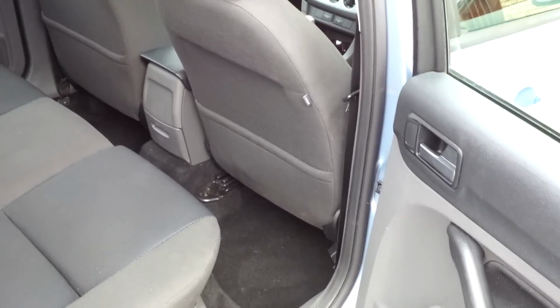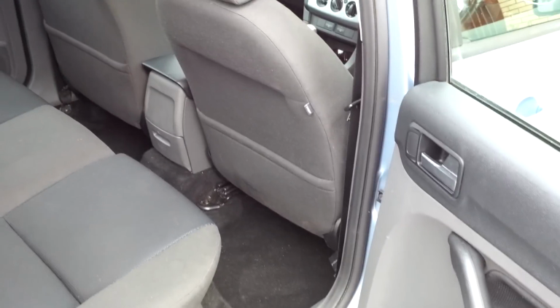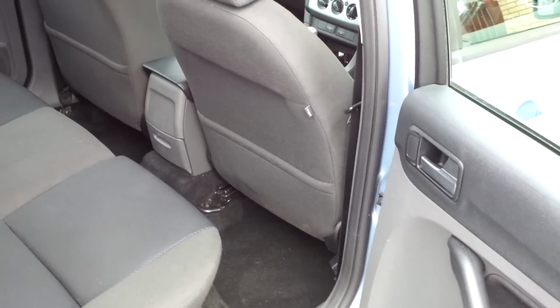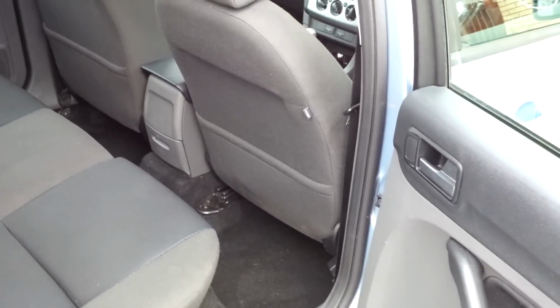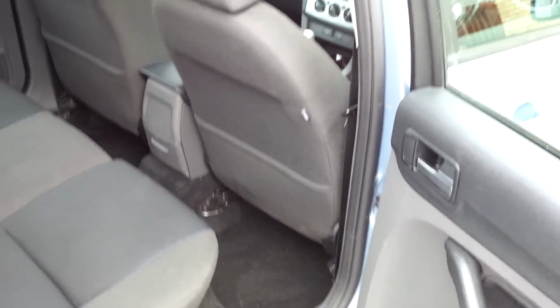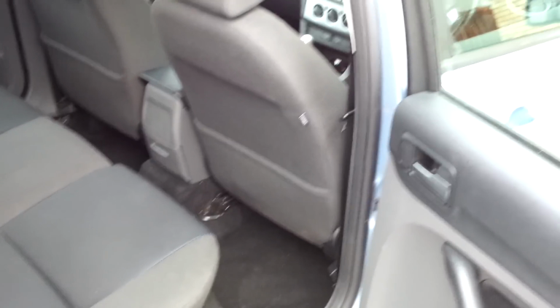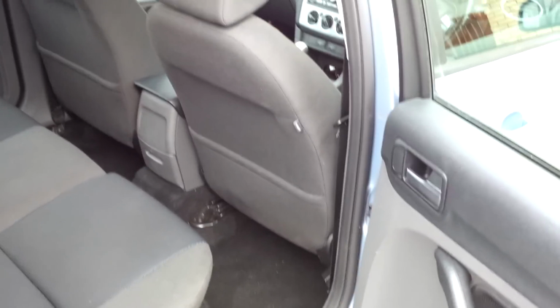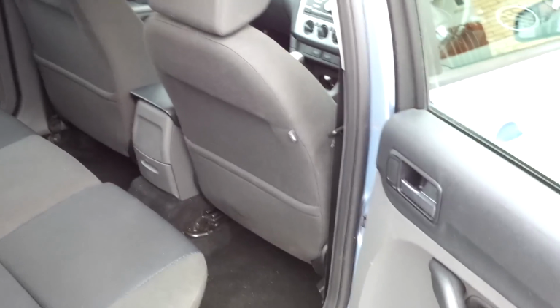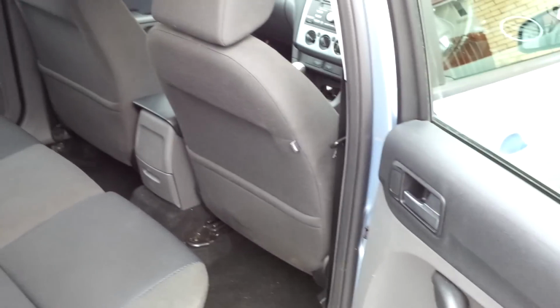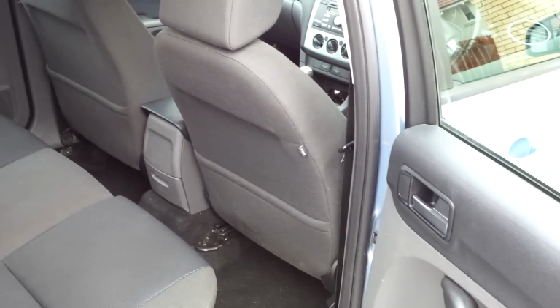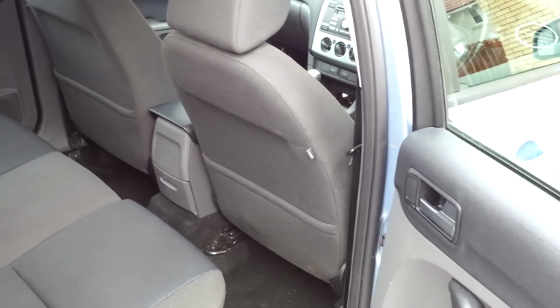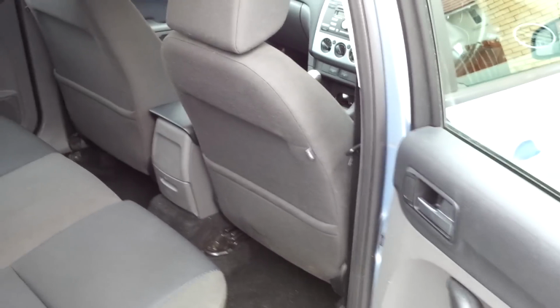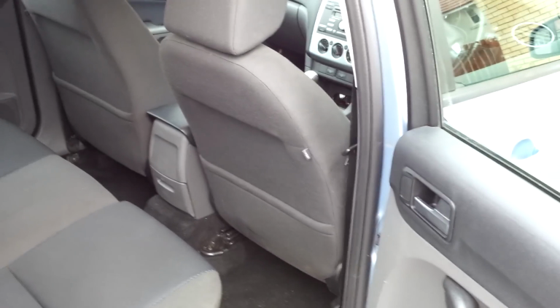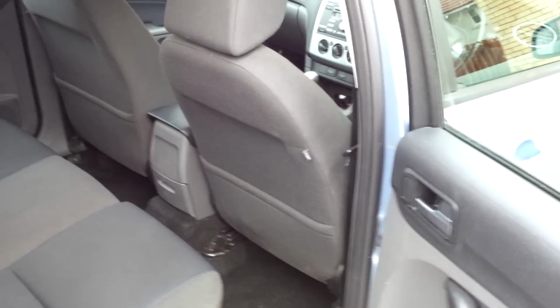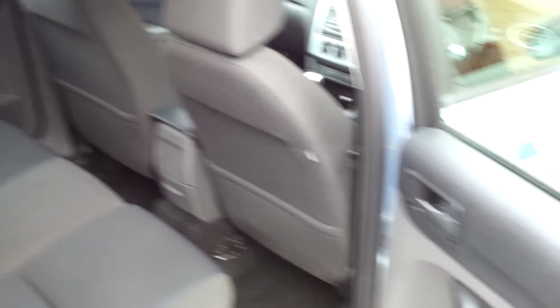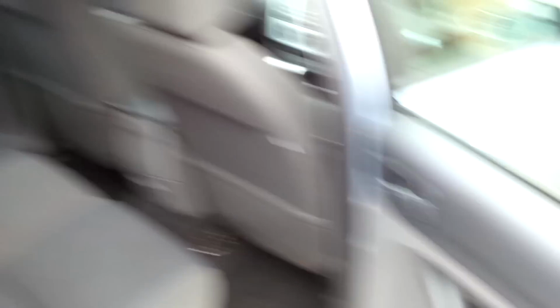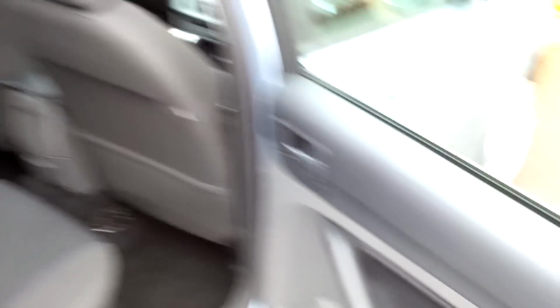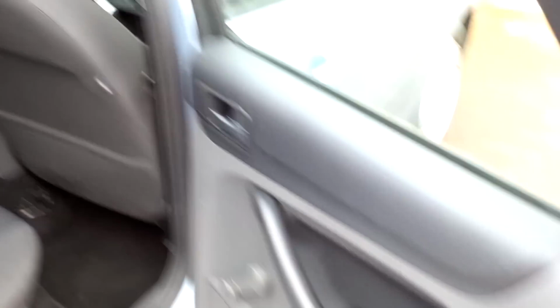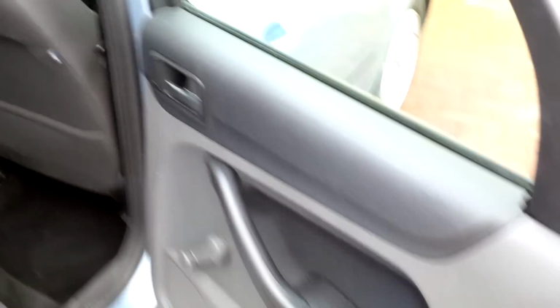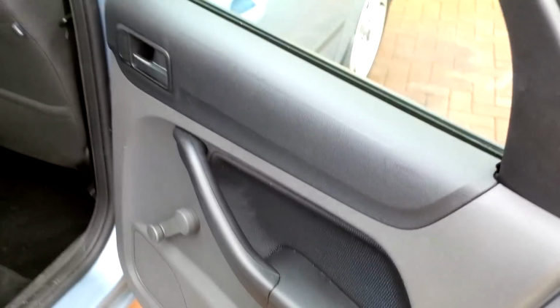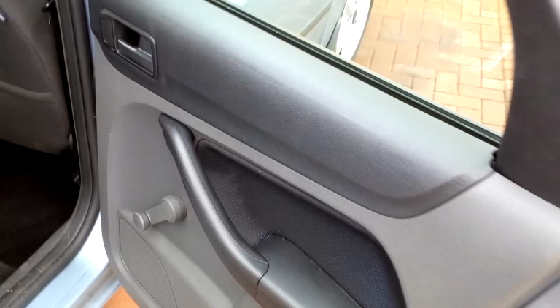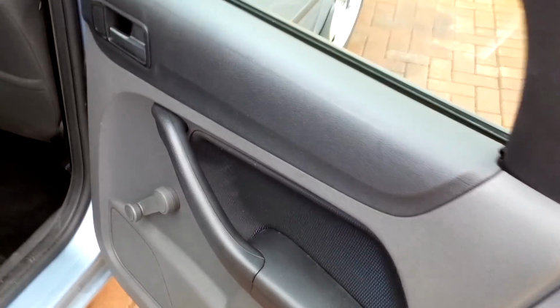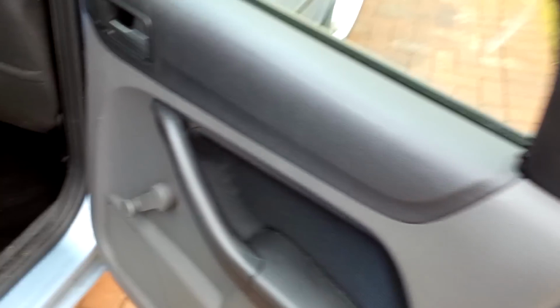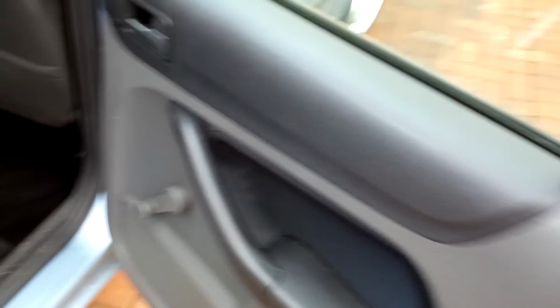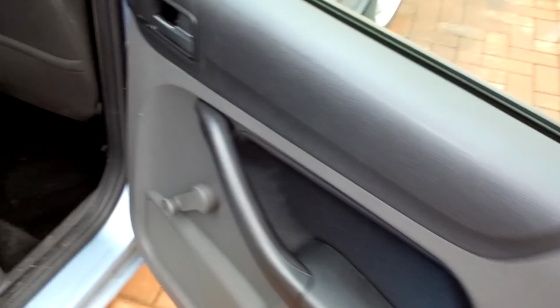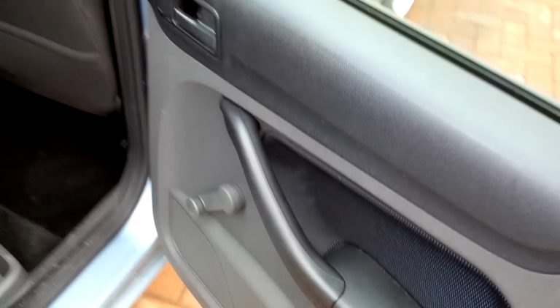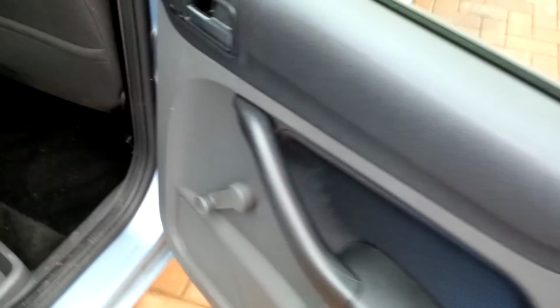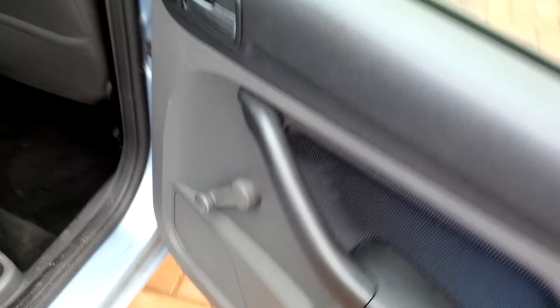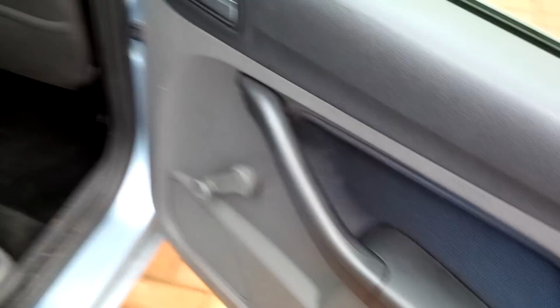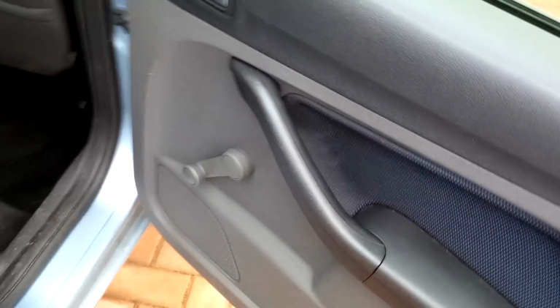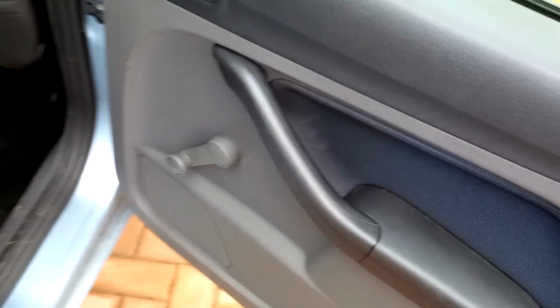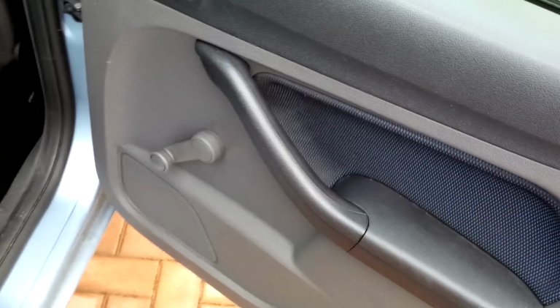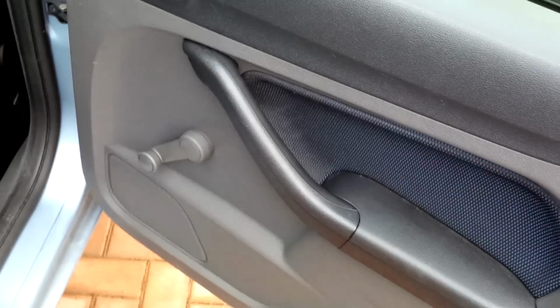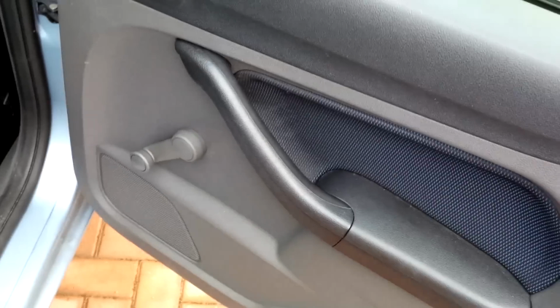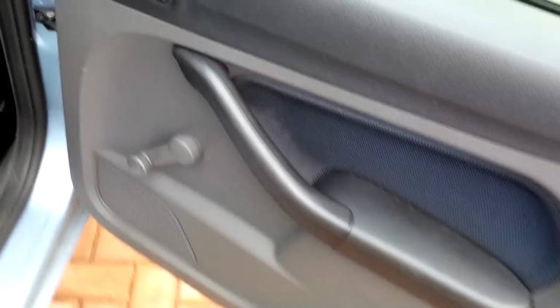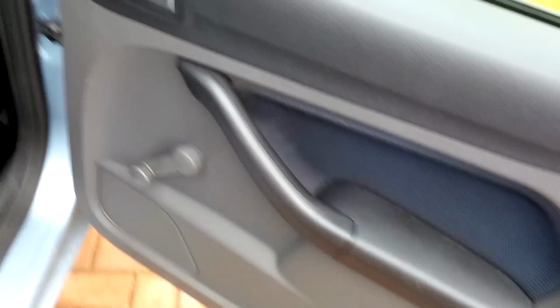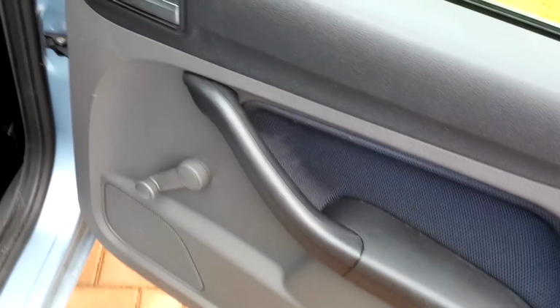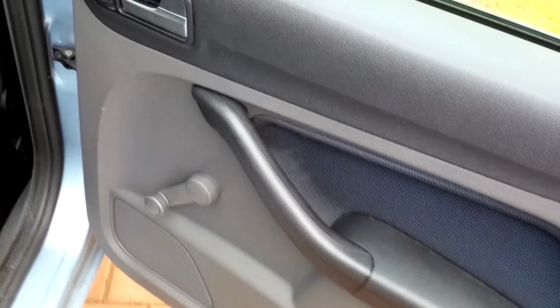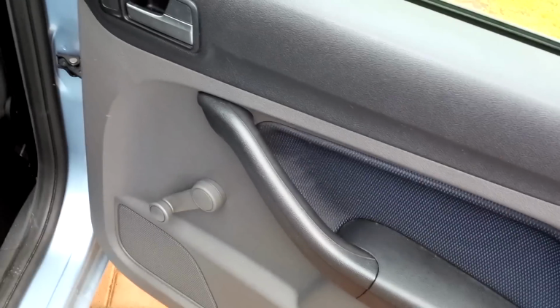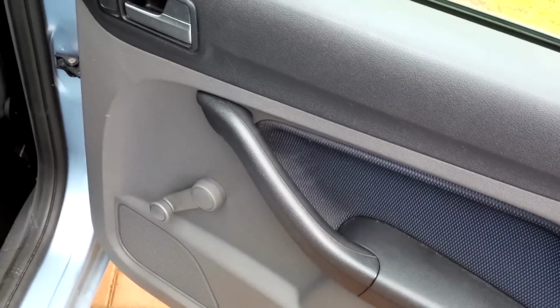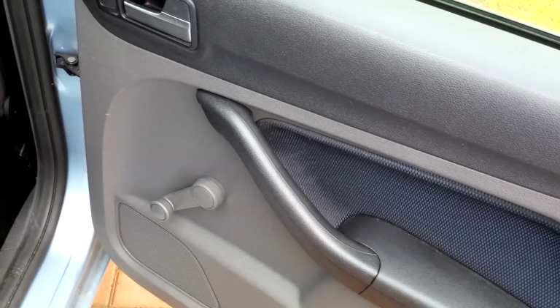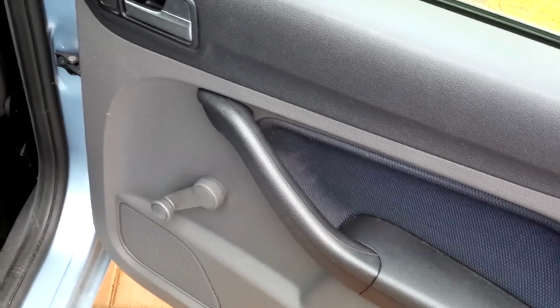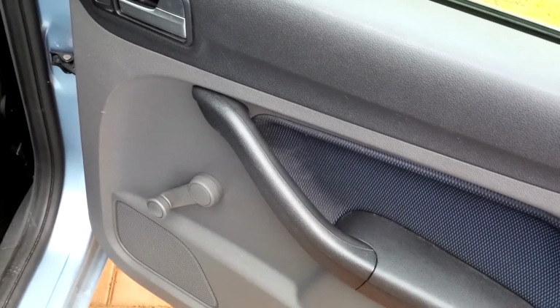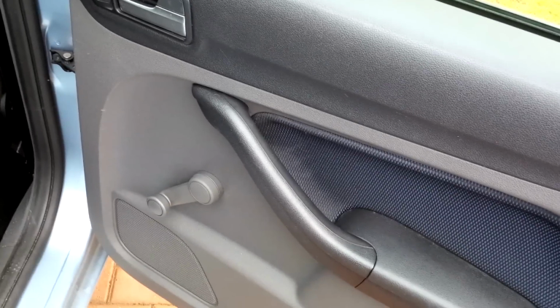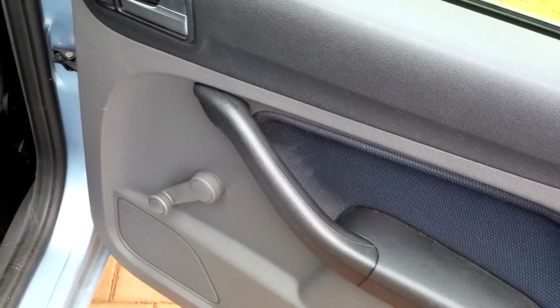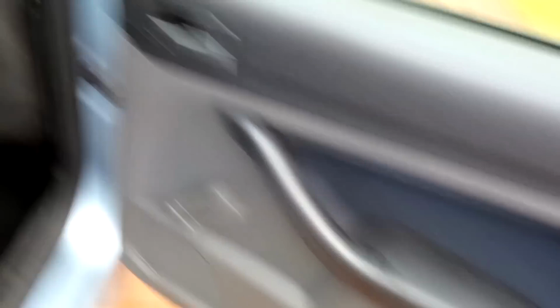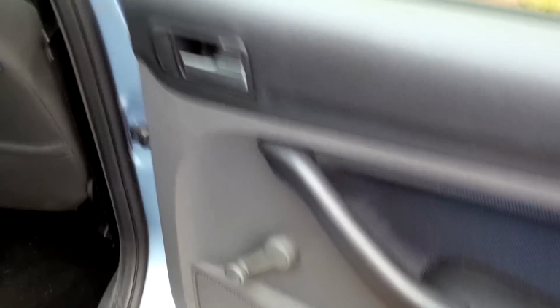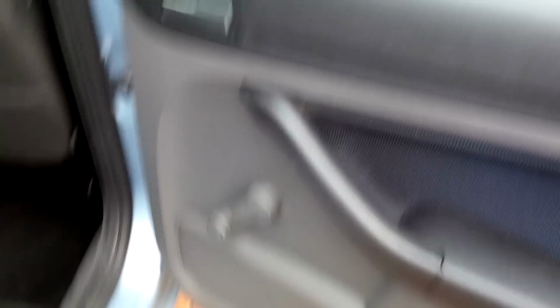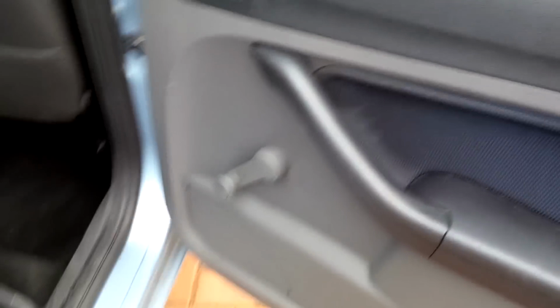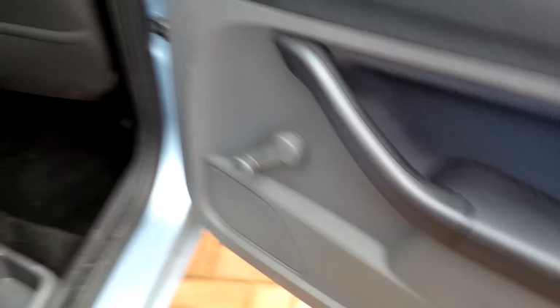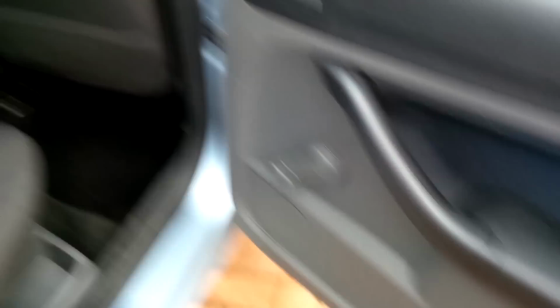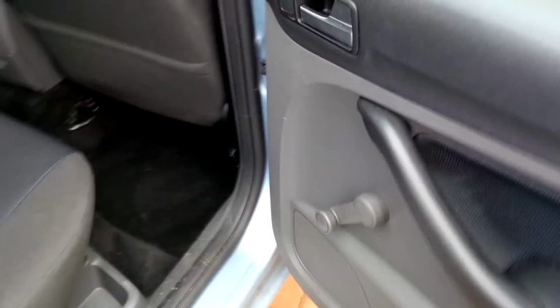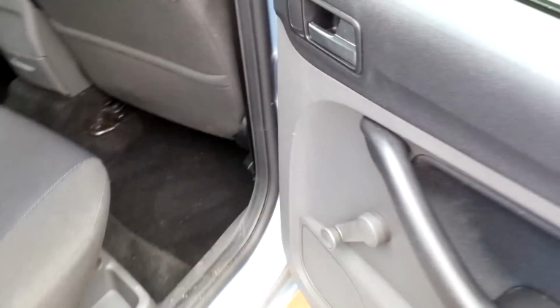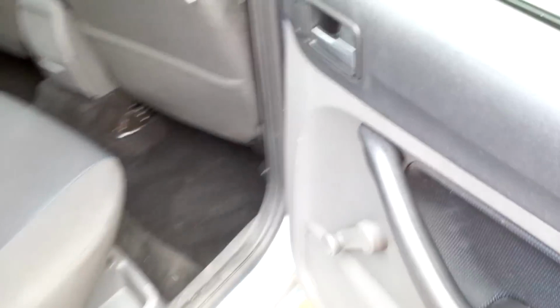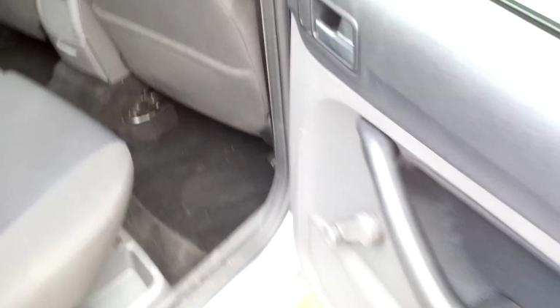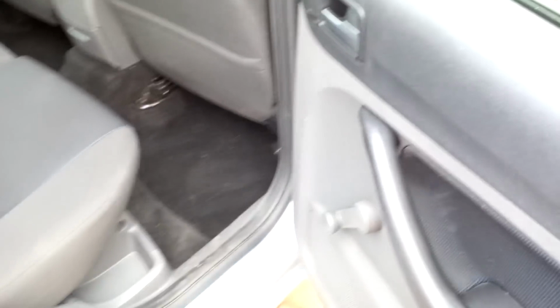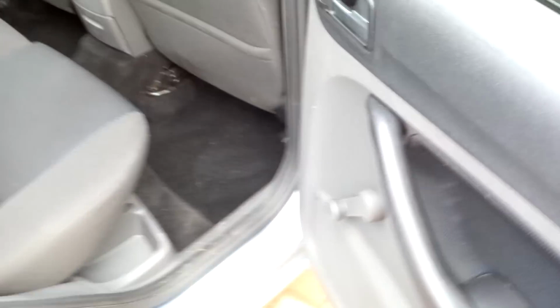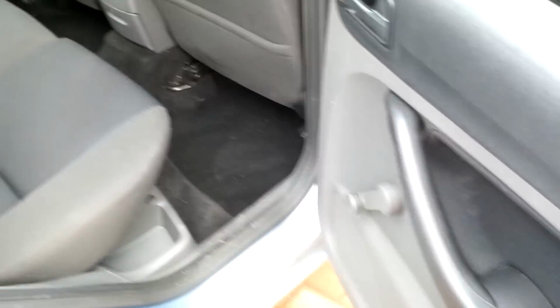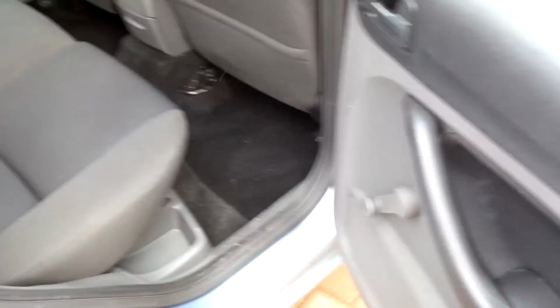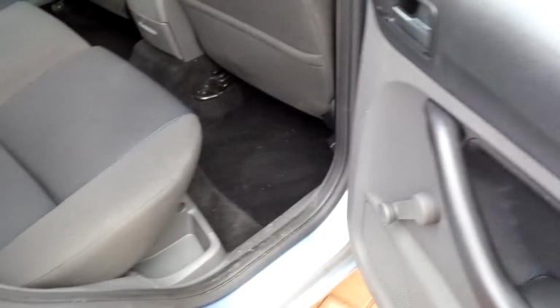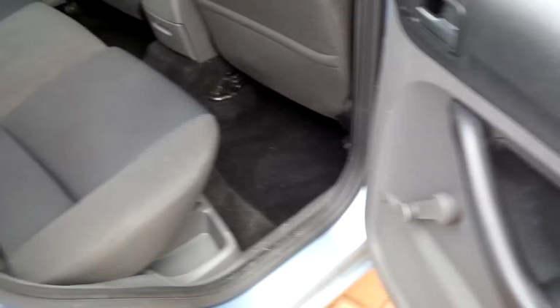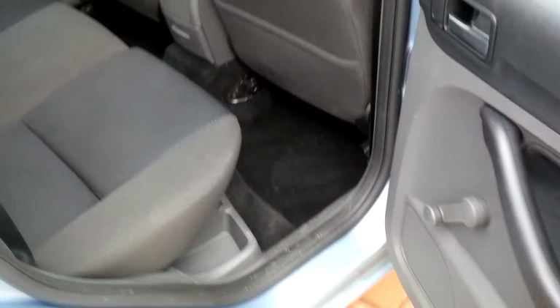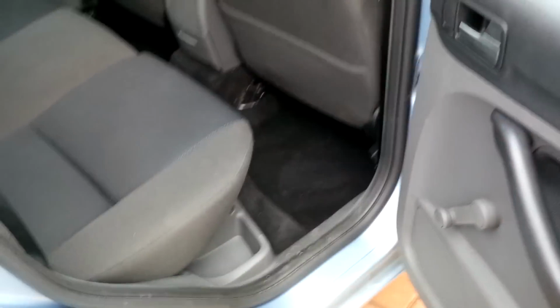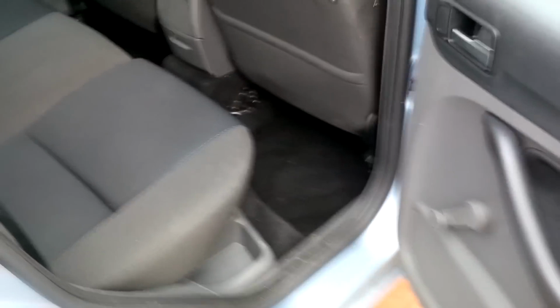The front has electric windows. And in the back, as you can see, there are some keep-fit windows — keep your biceps nice and fit!